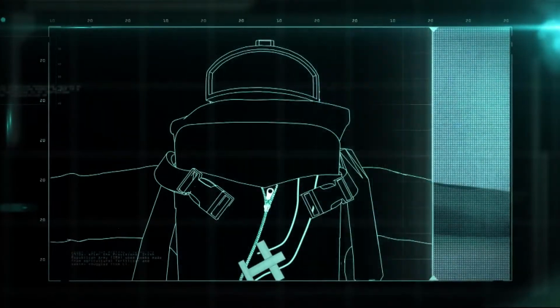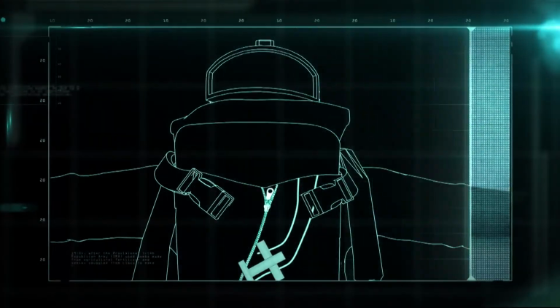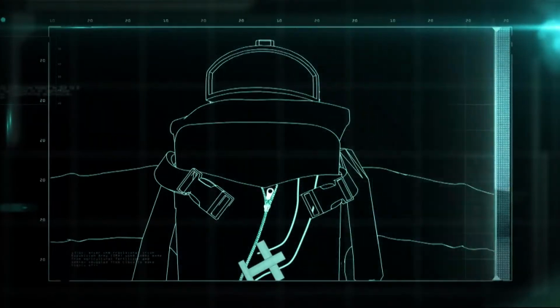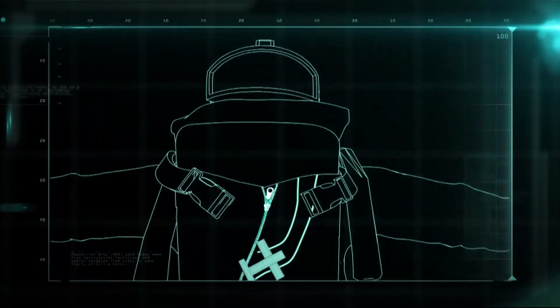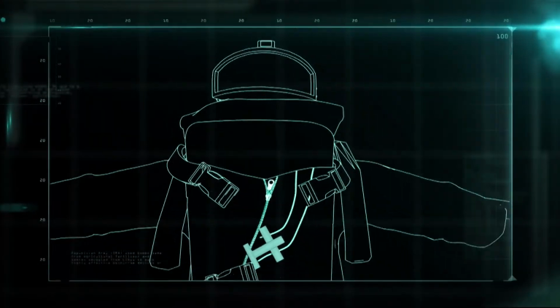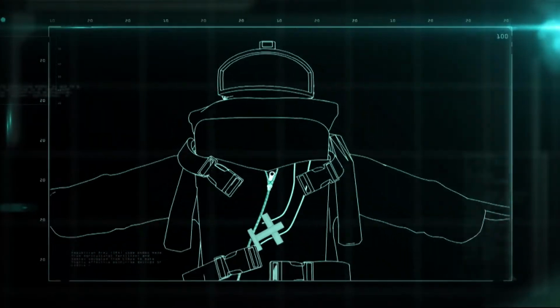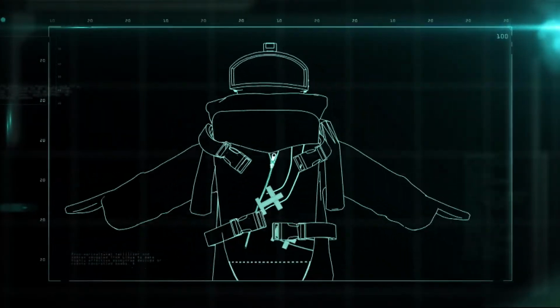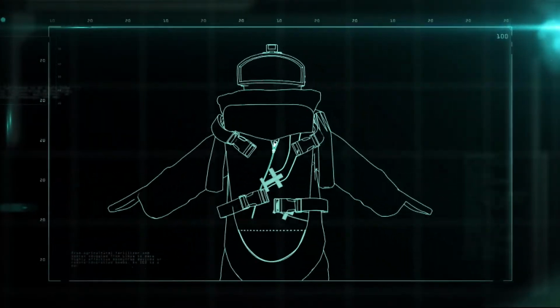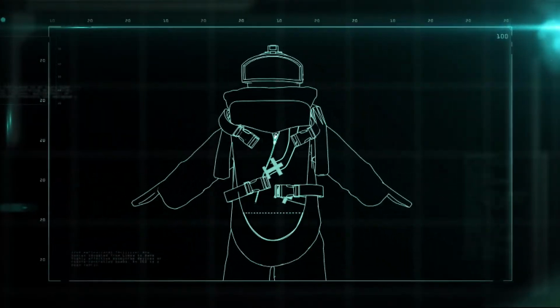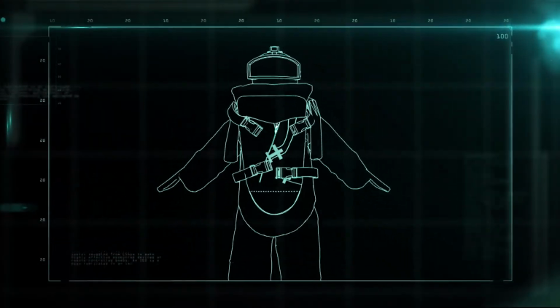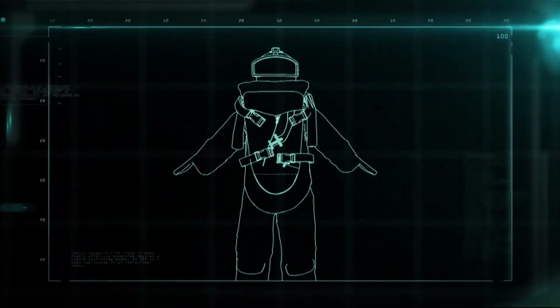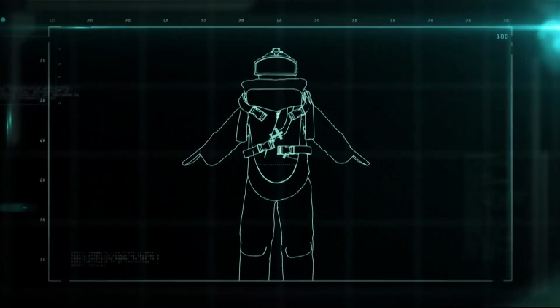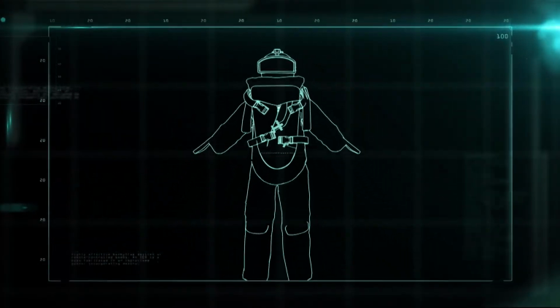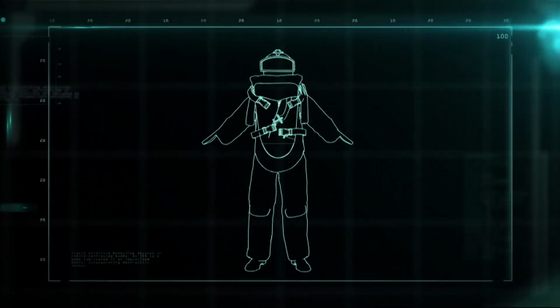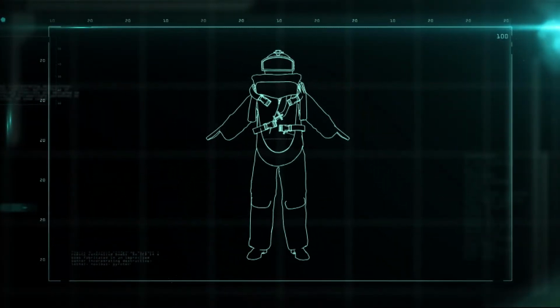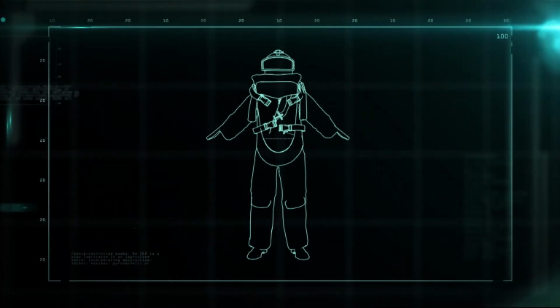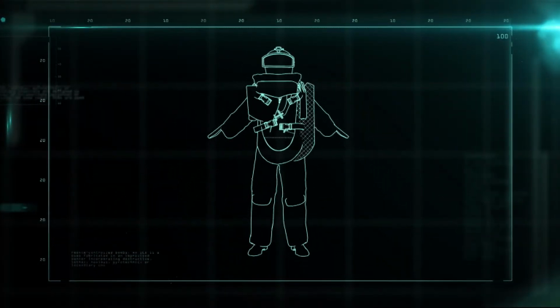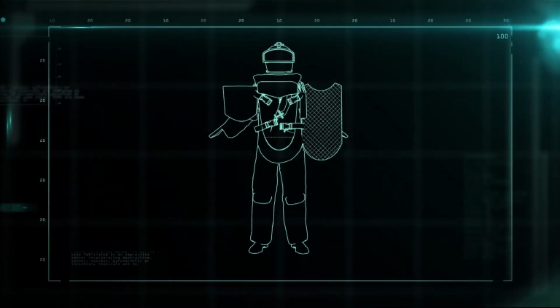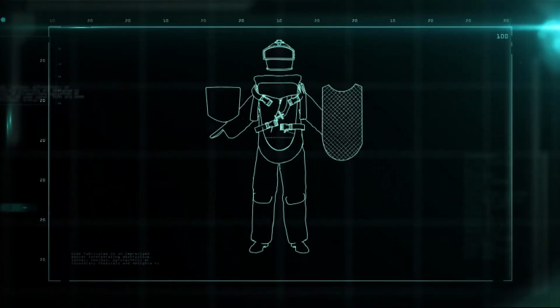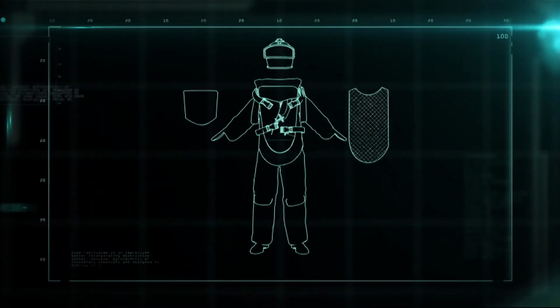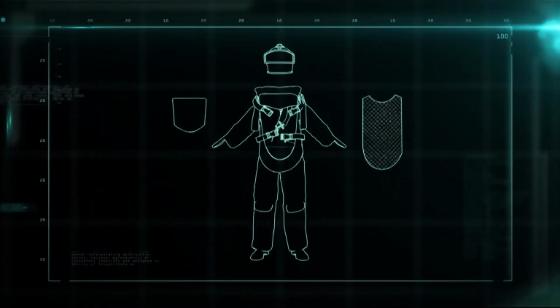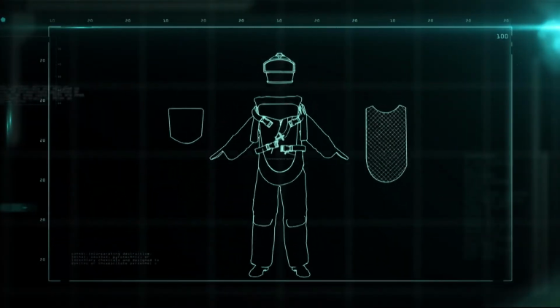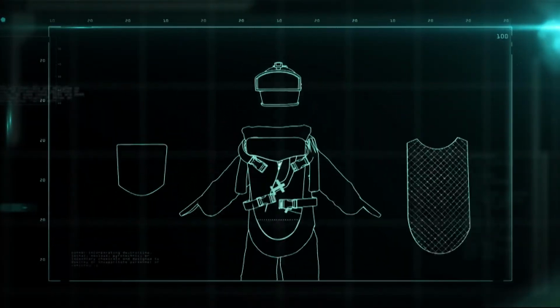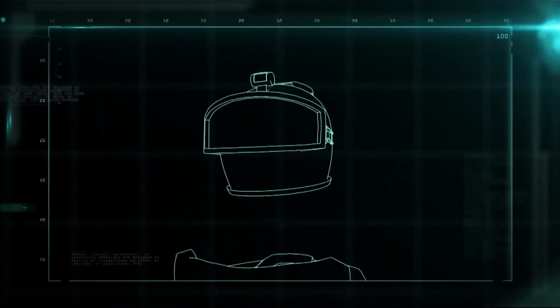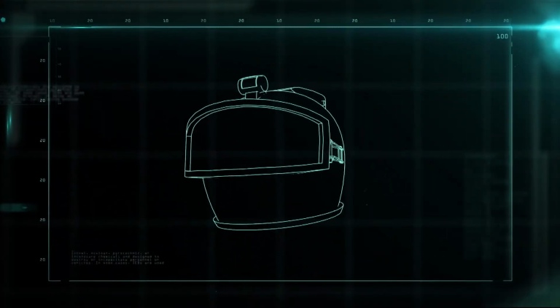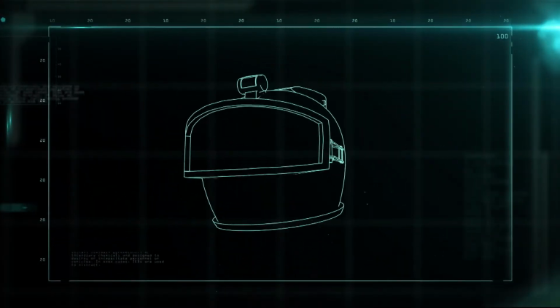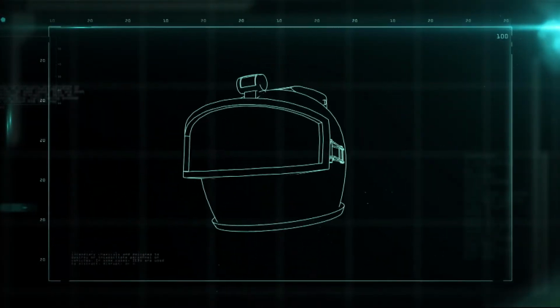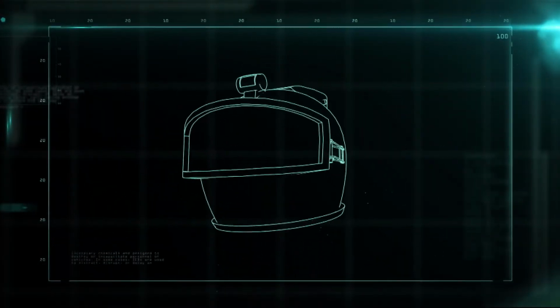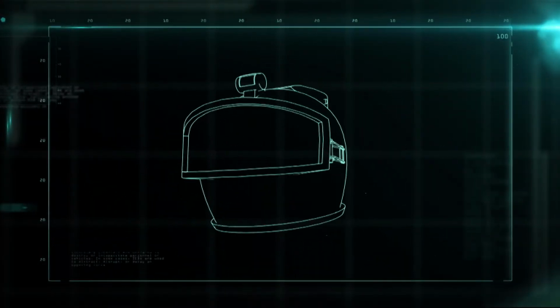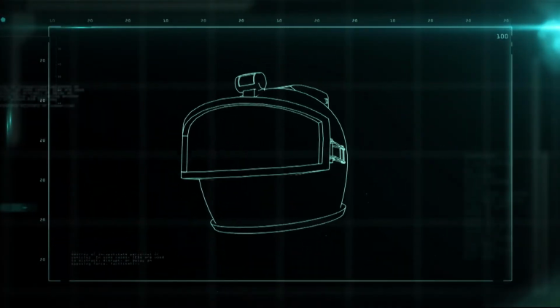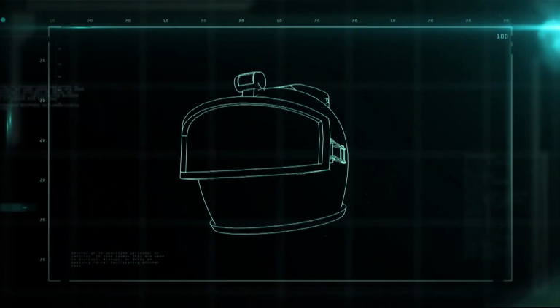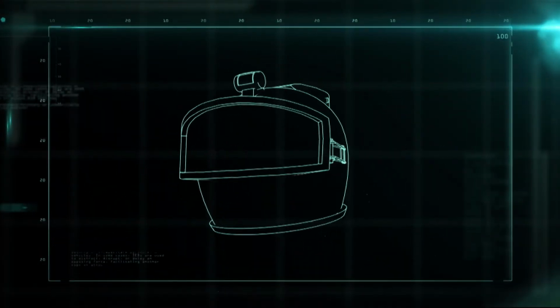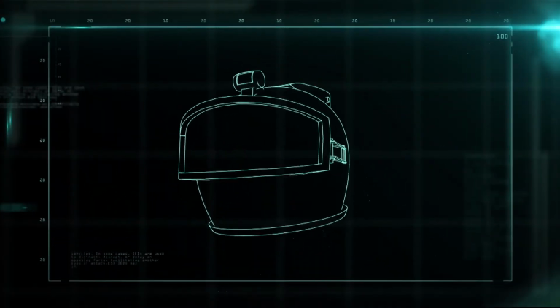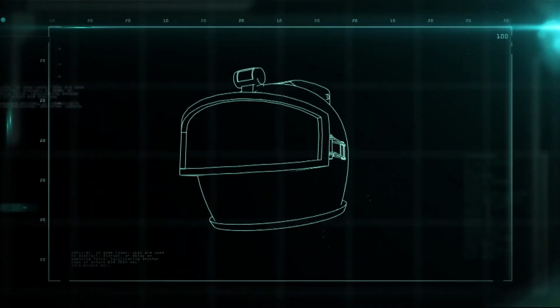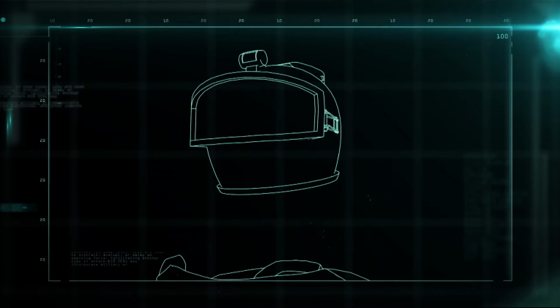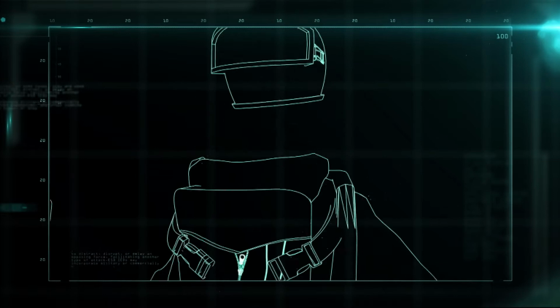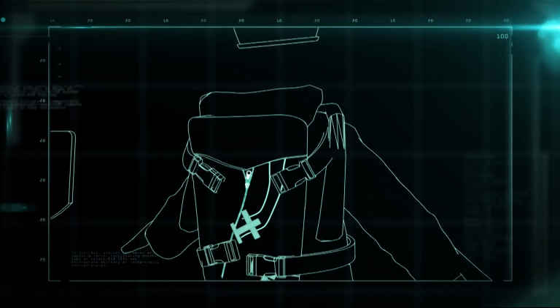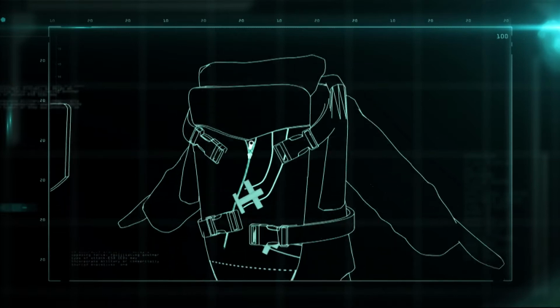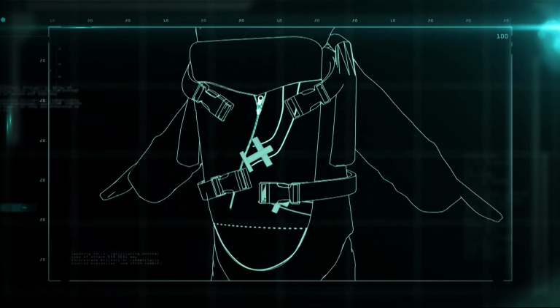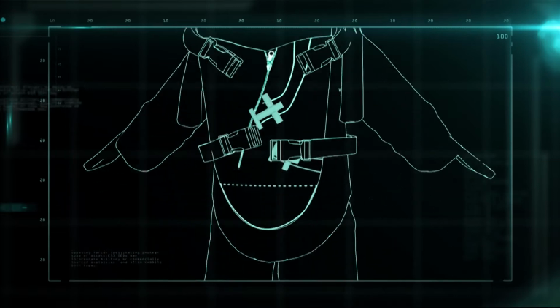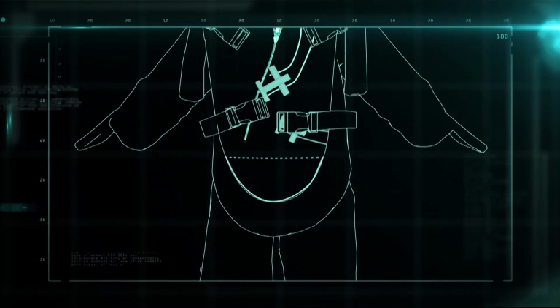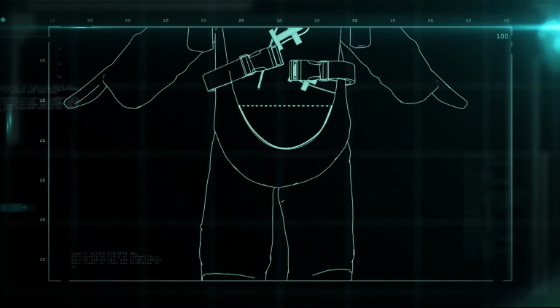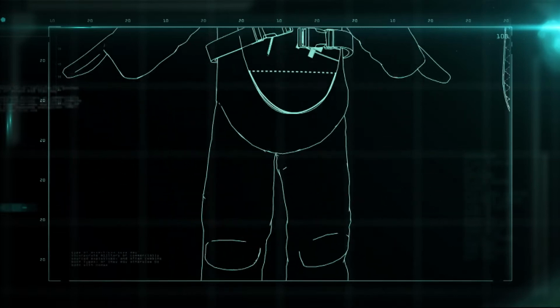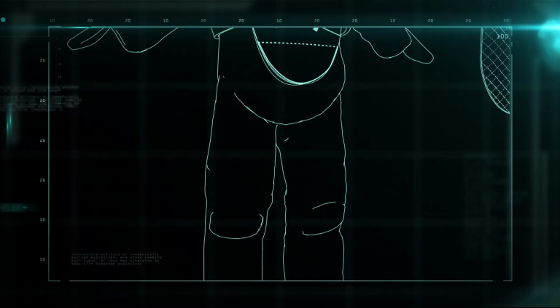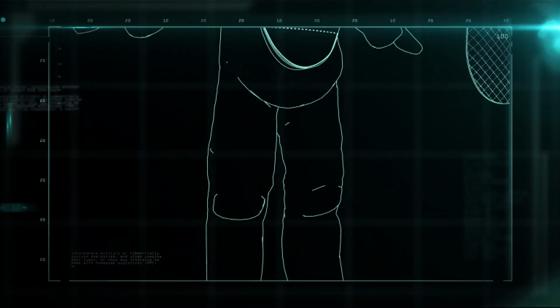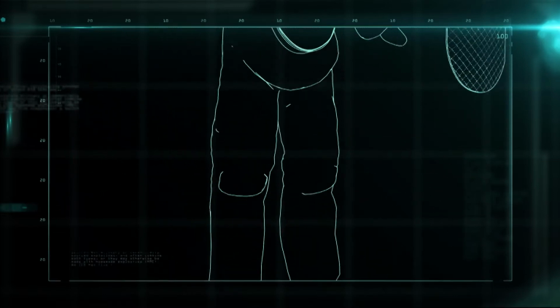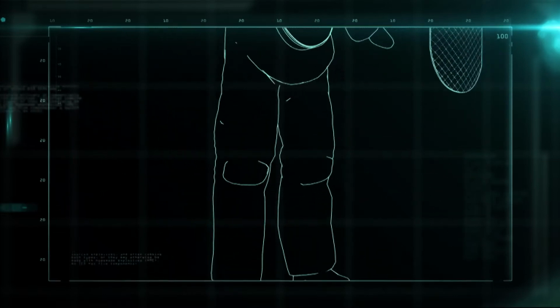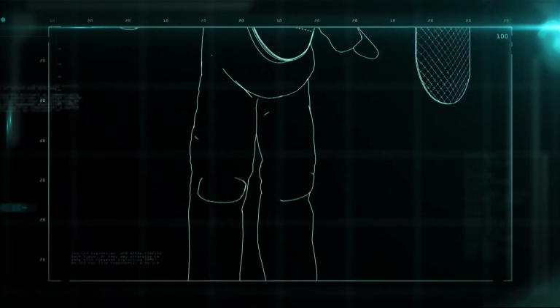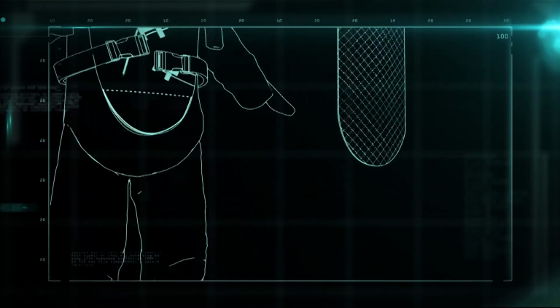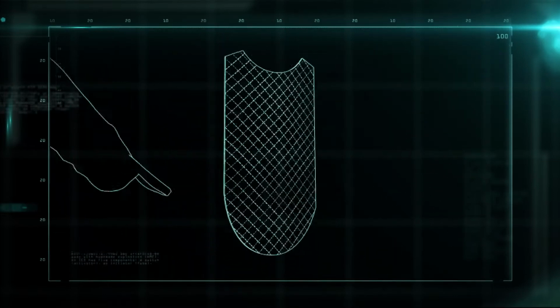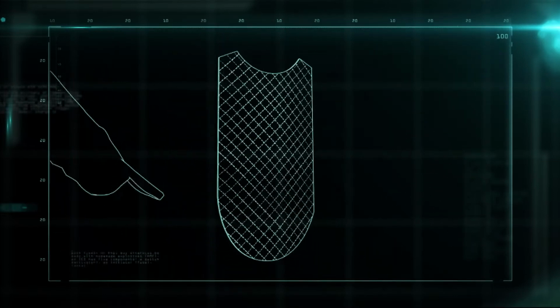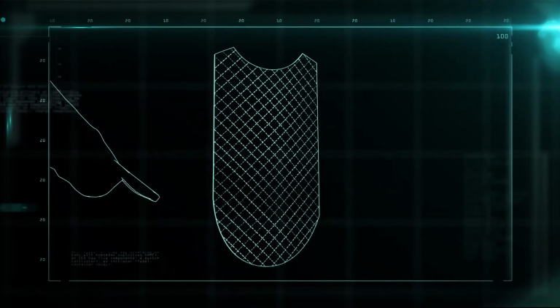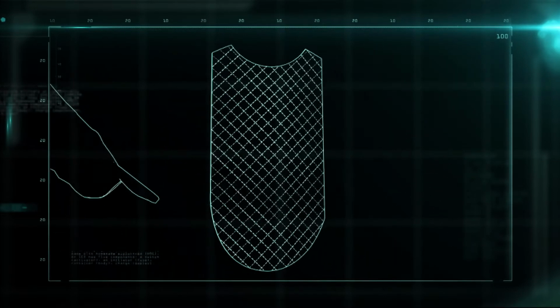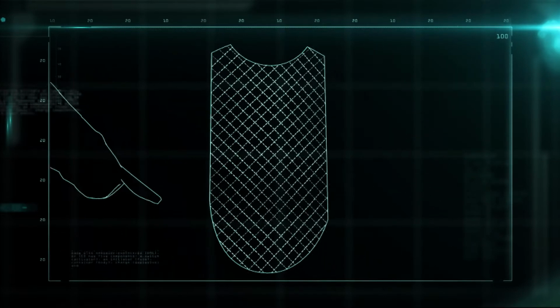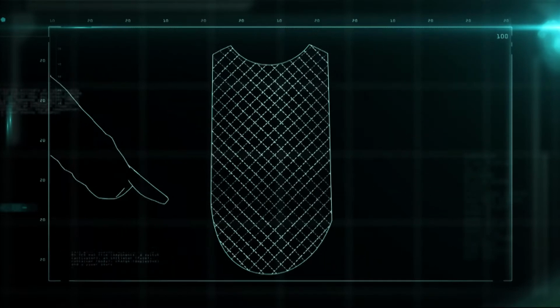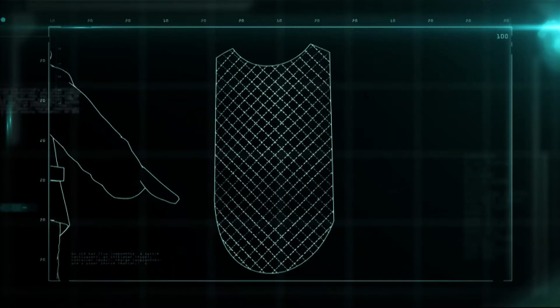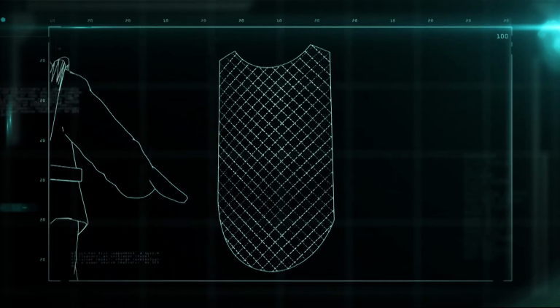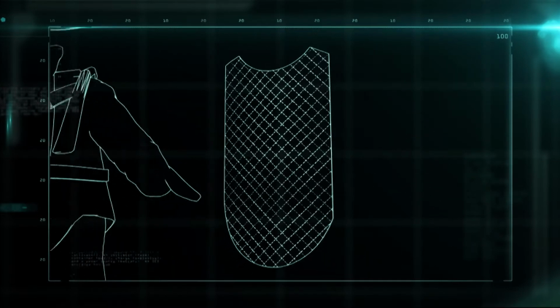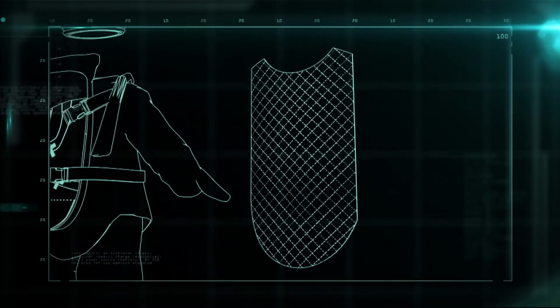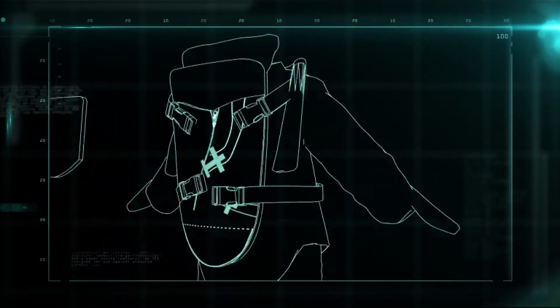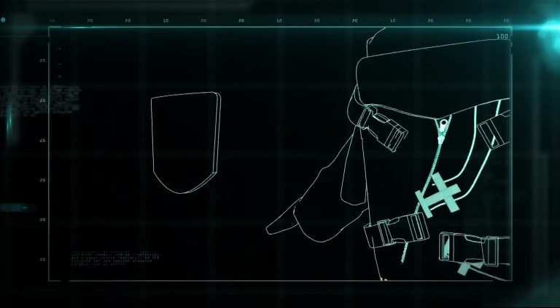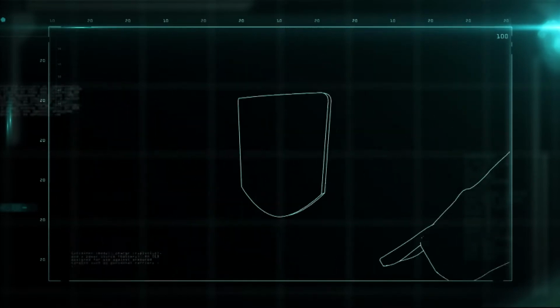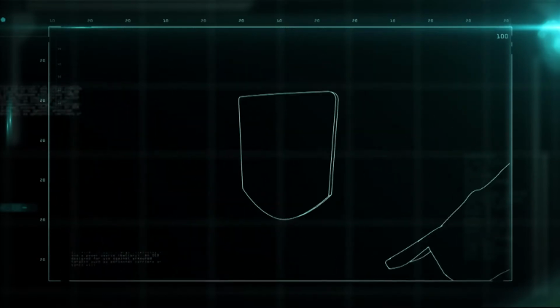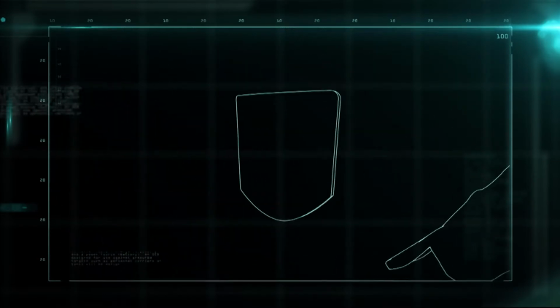The bomb suit is made up of the helmet, the outer shell, the soft armor, and the hard armor.